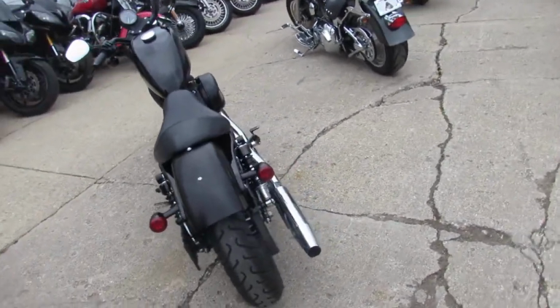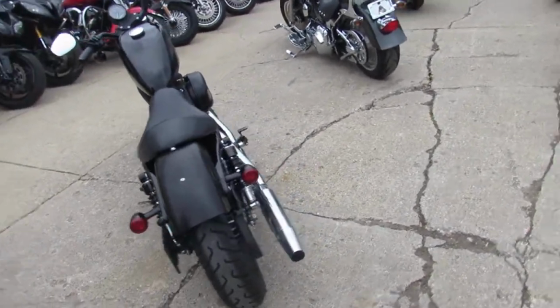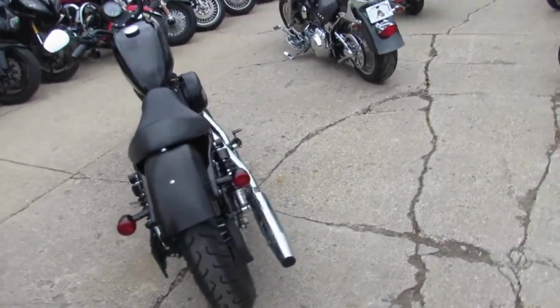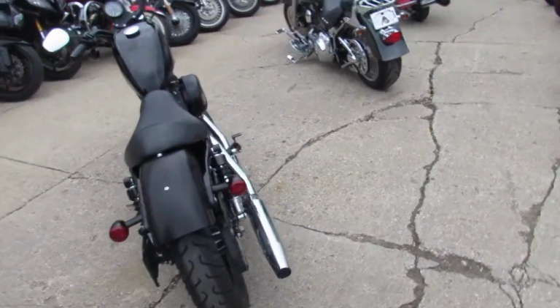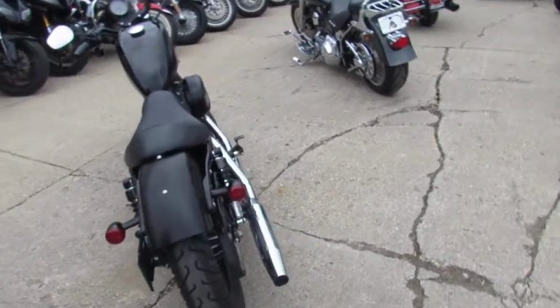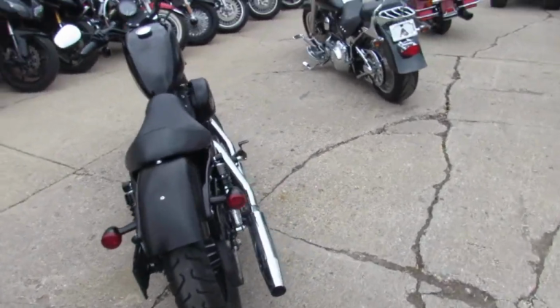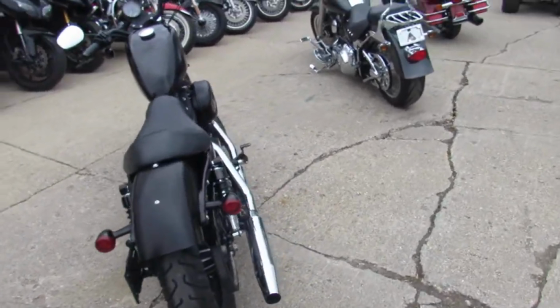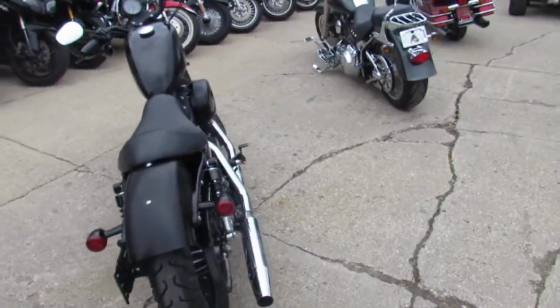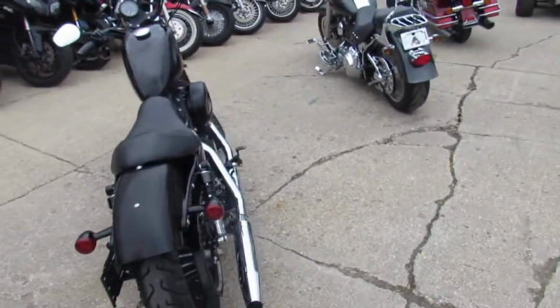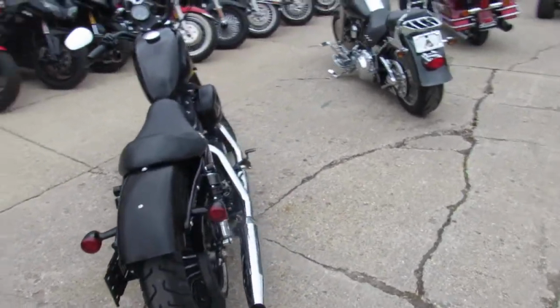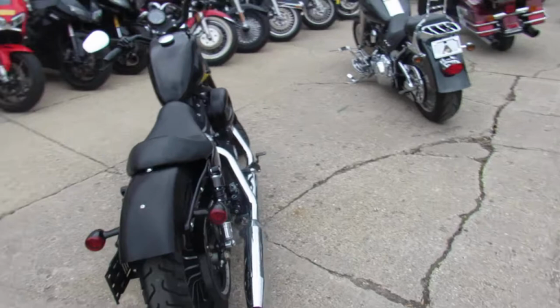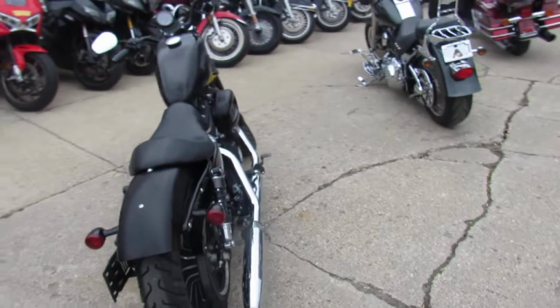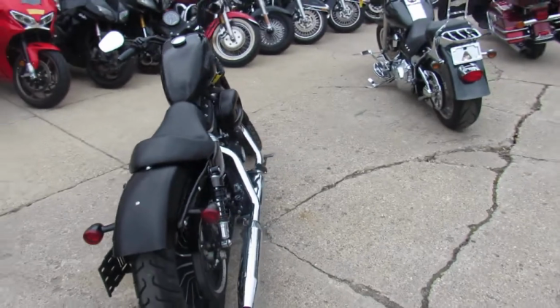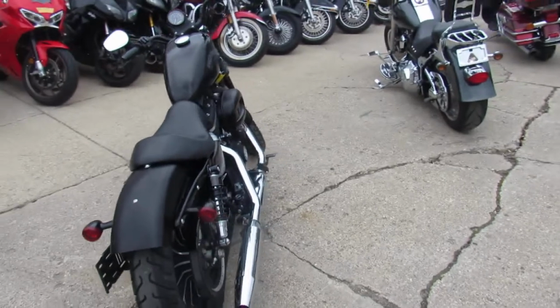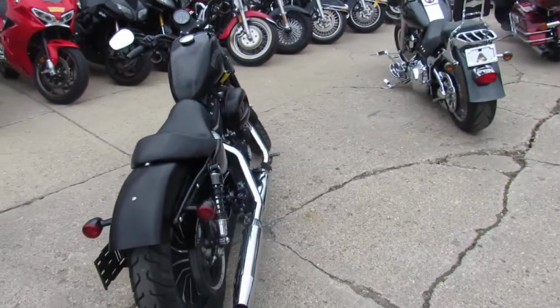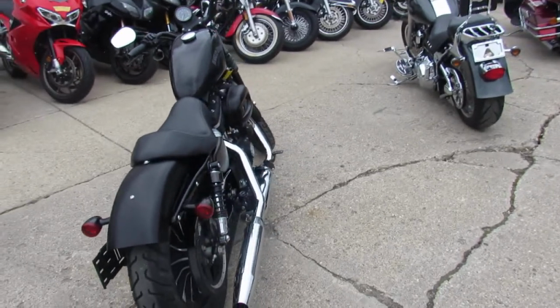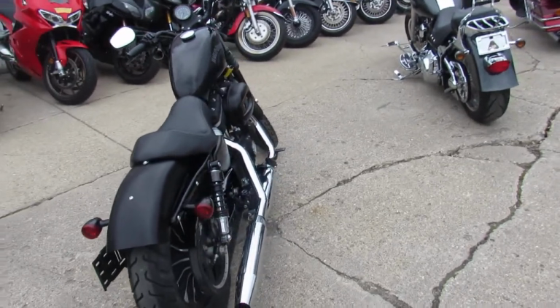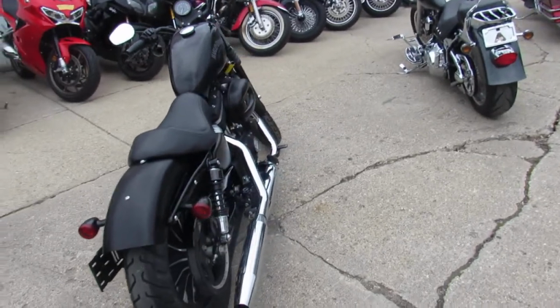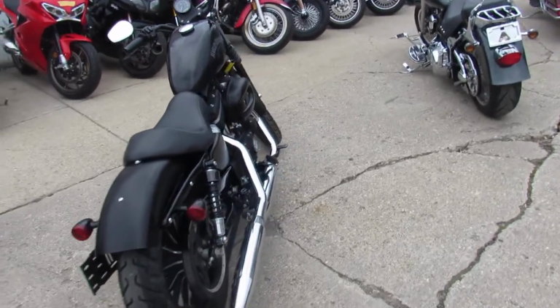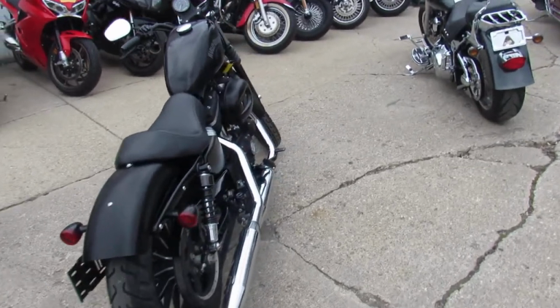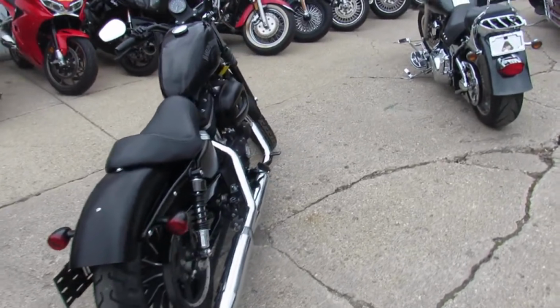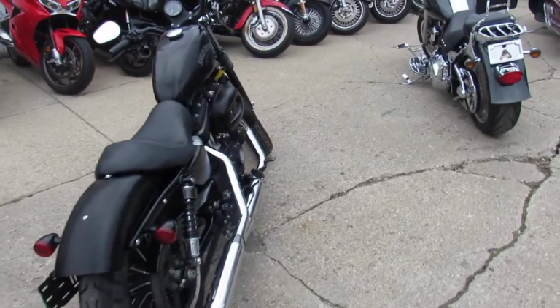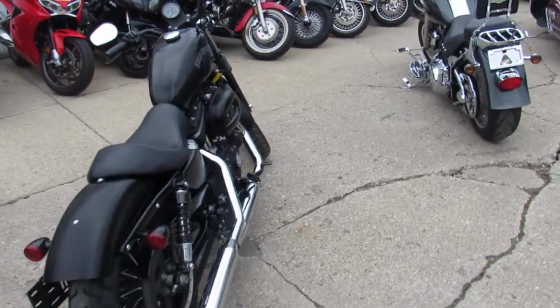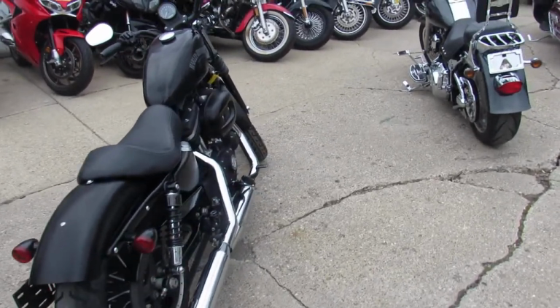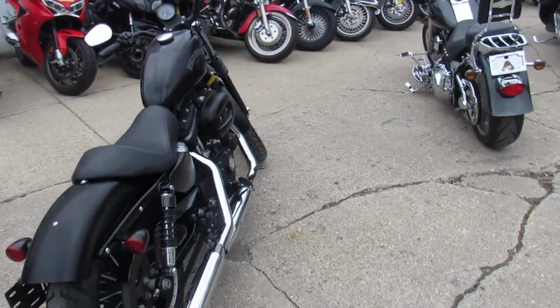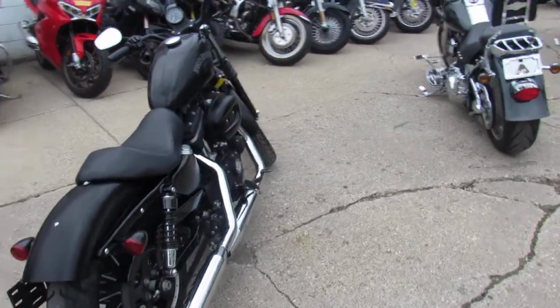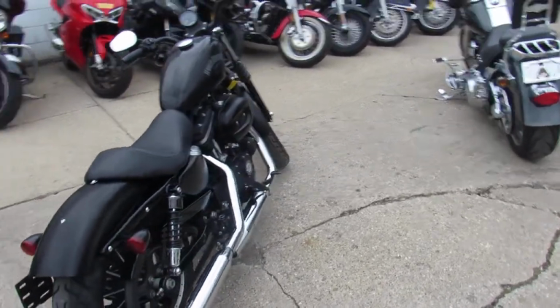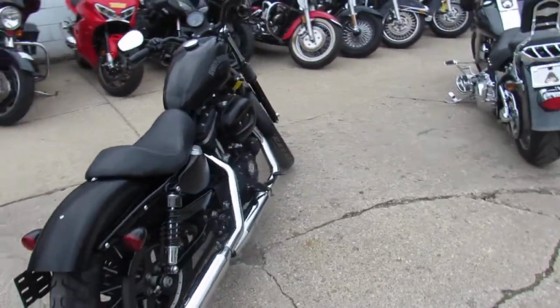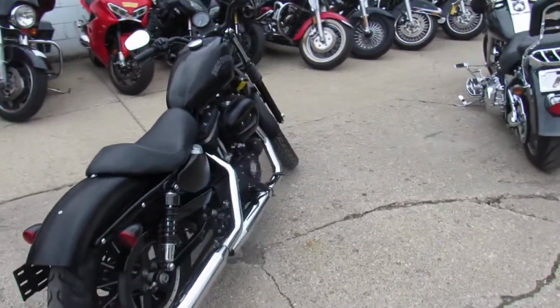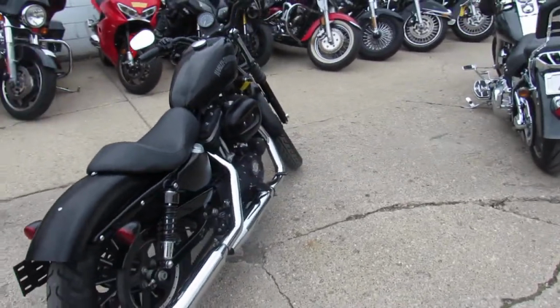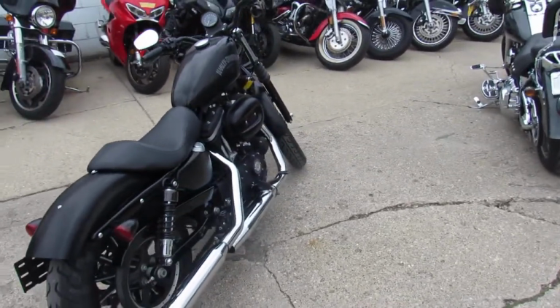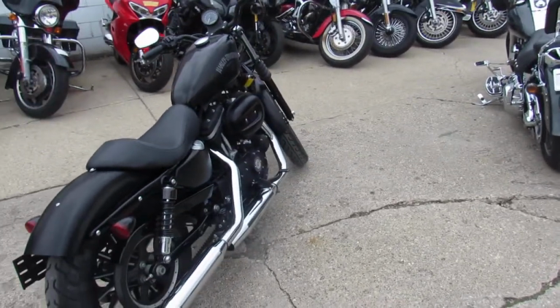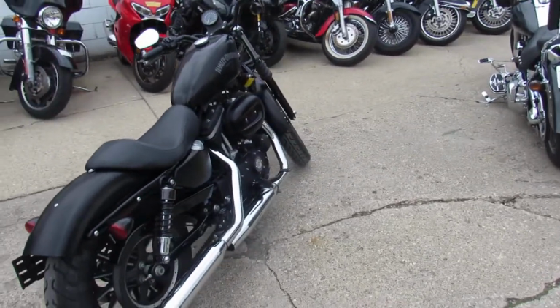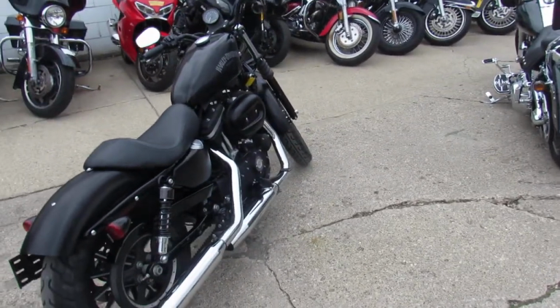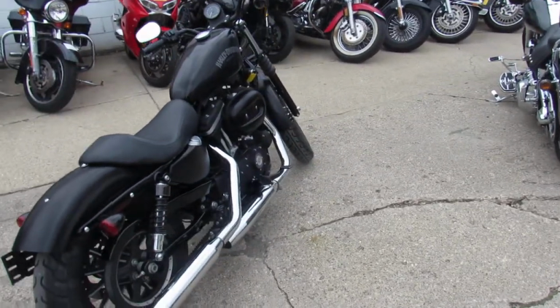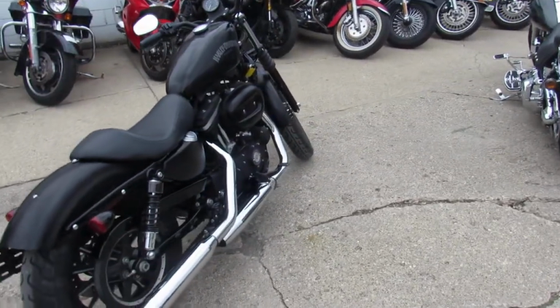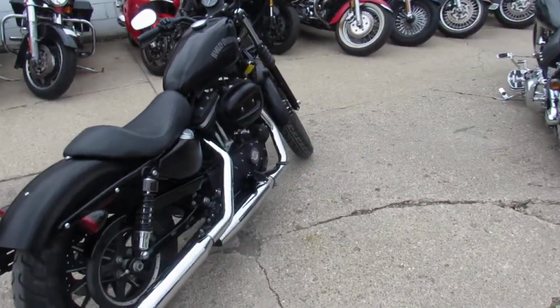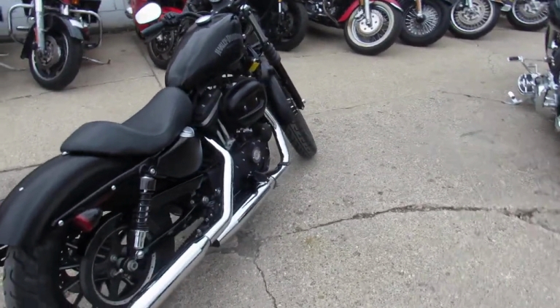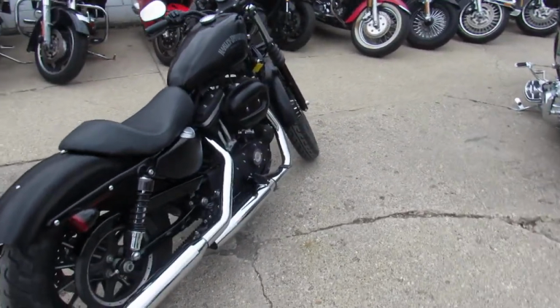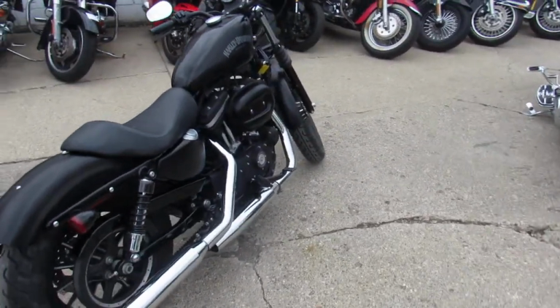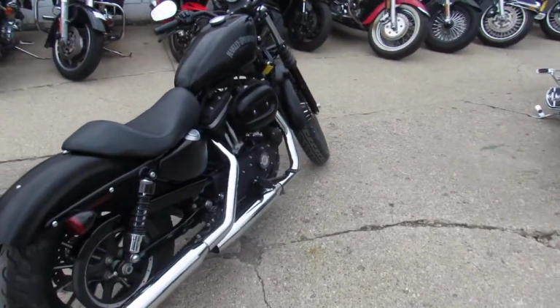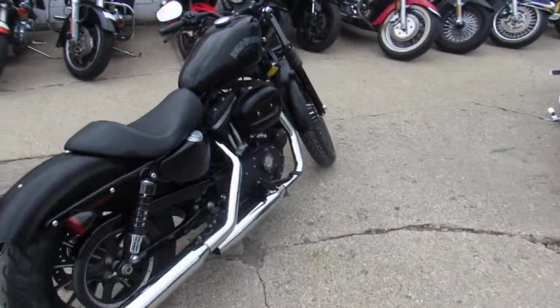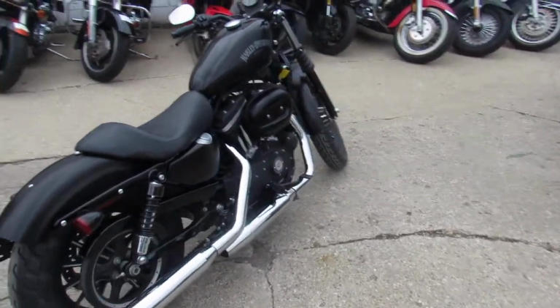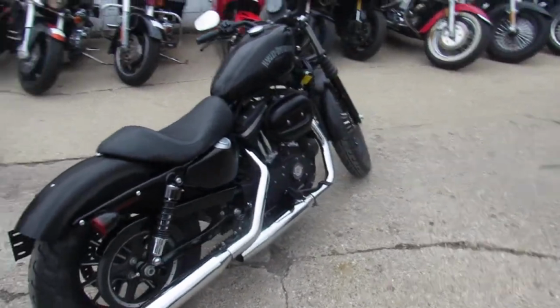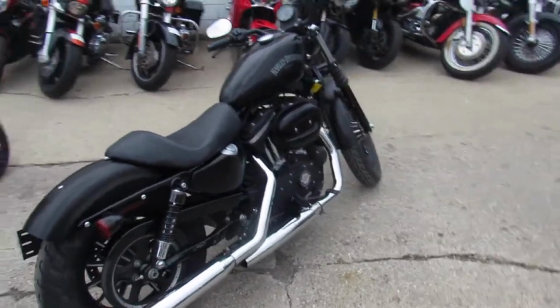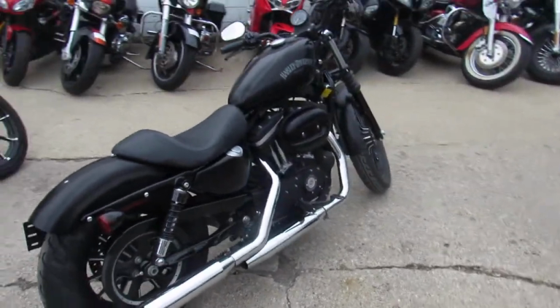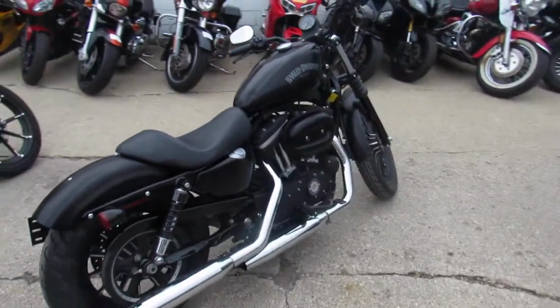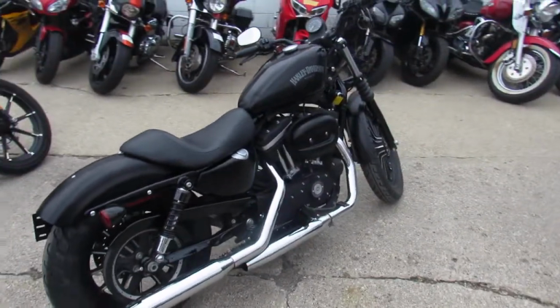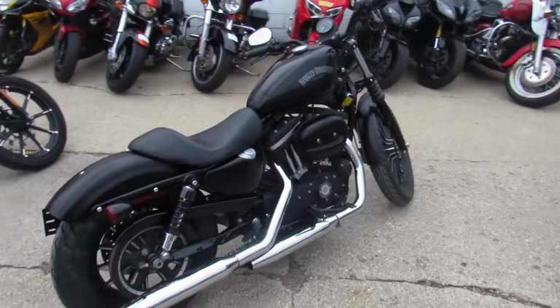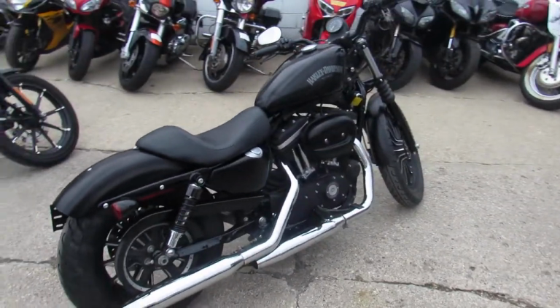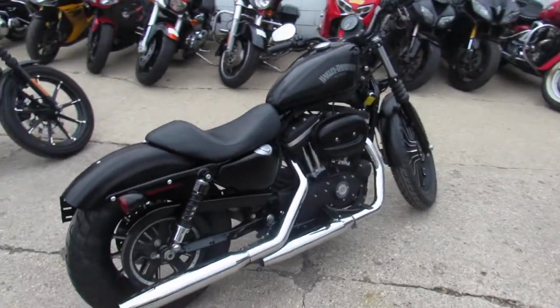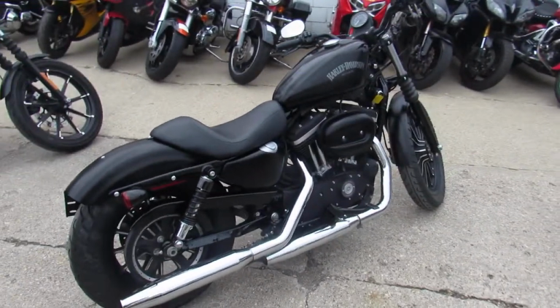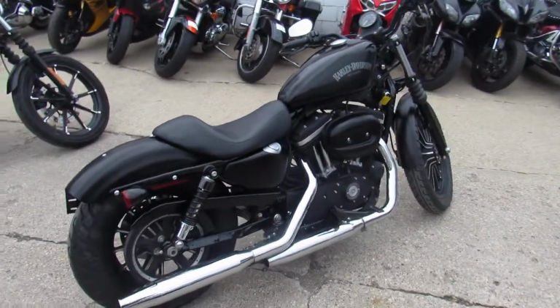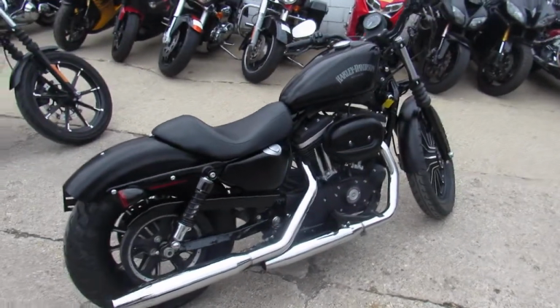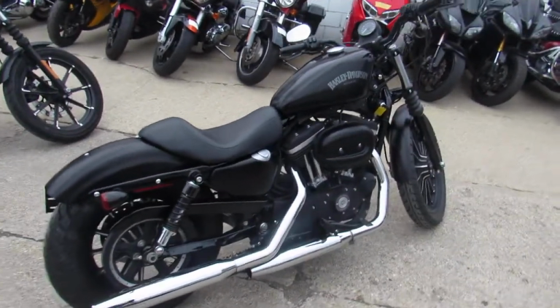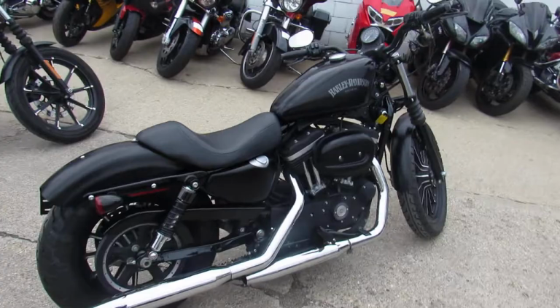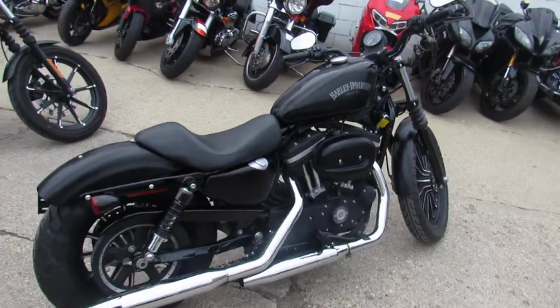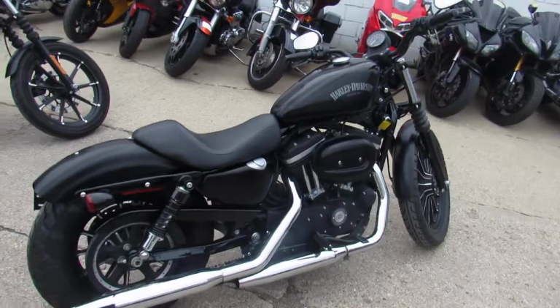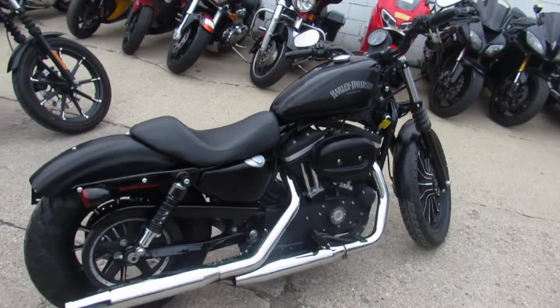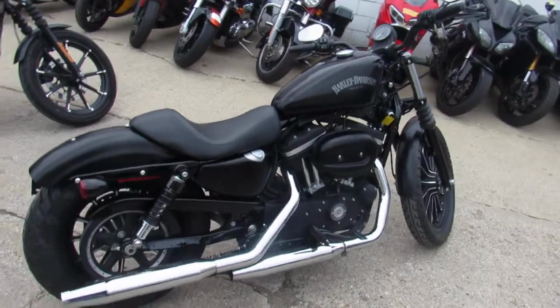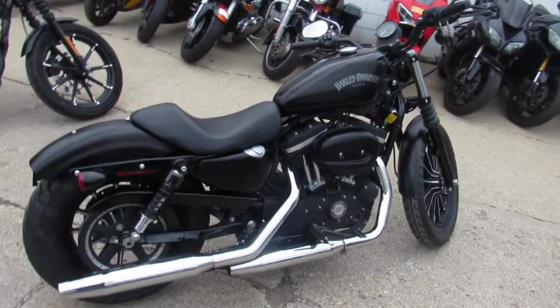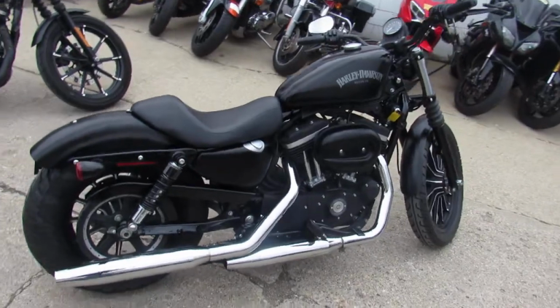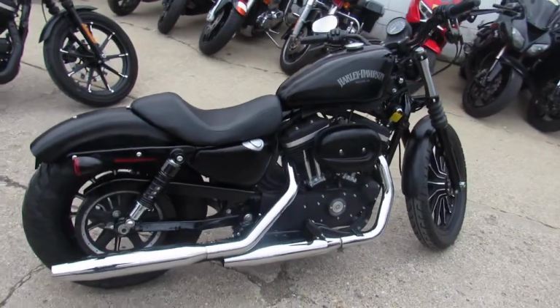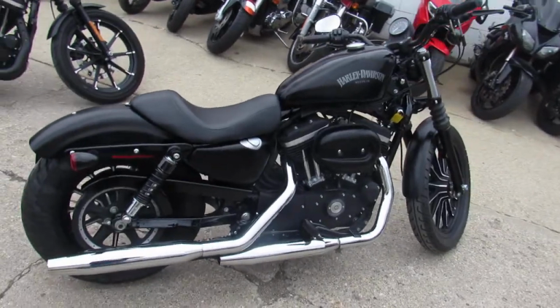Again guys, don't forget we've got guaranteed financing here at Approval Power Sports. Give us a call today and you can ride today. ApprovalPowerSports.com.